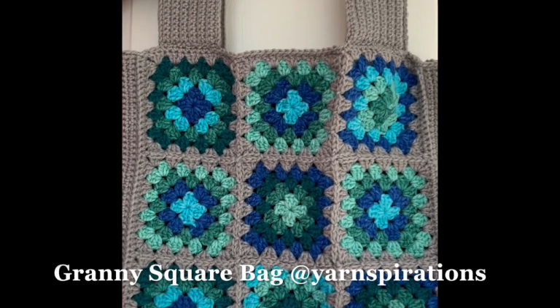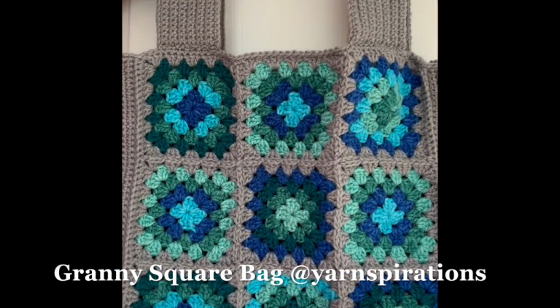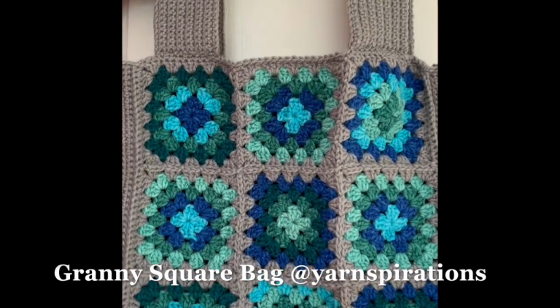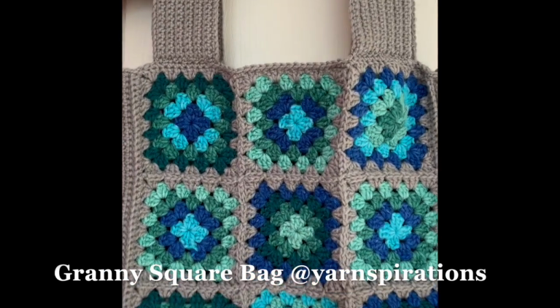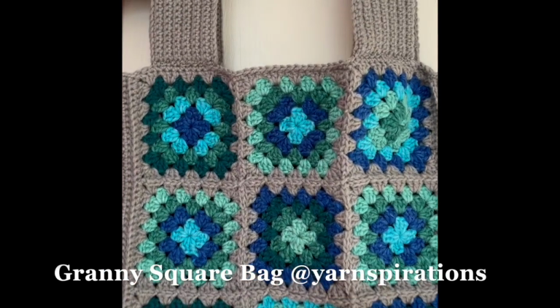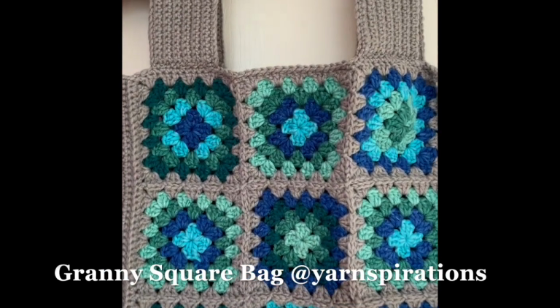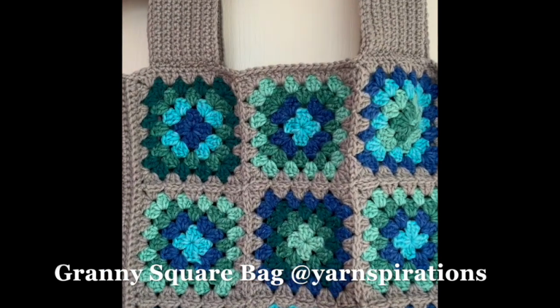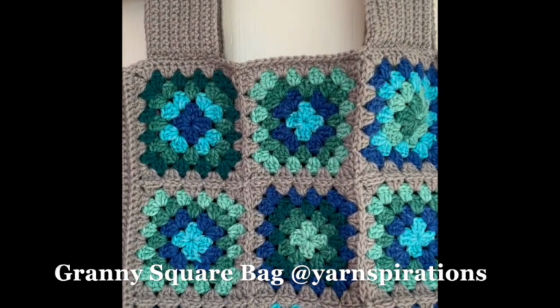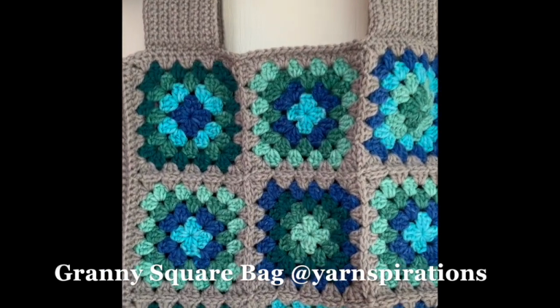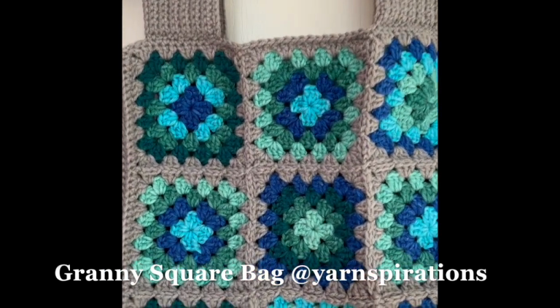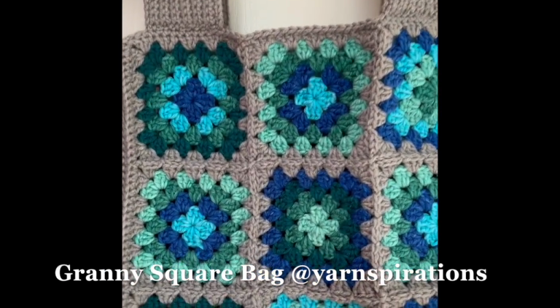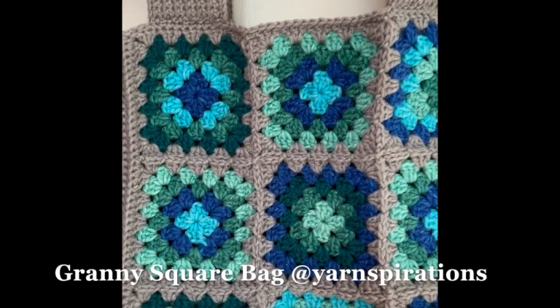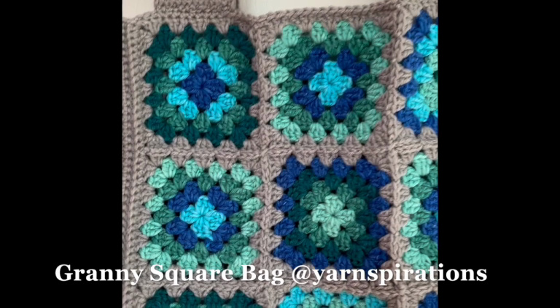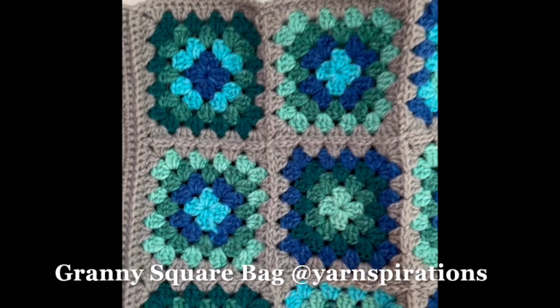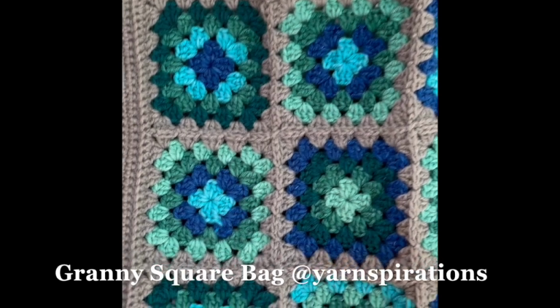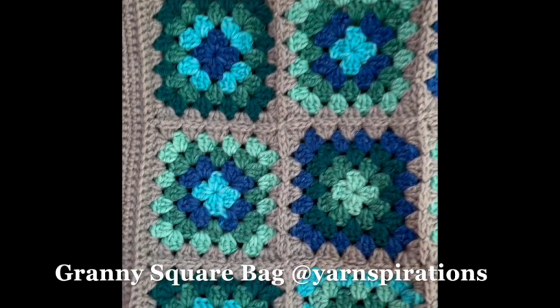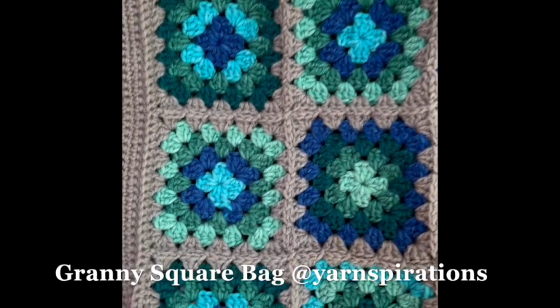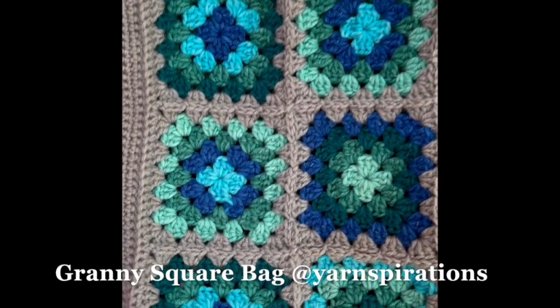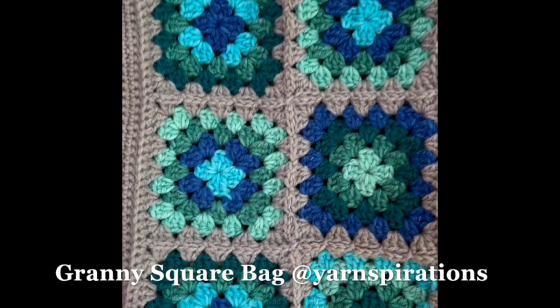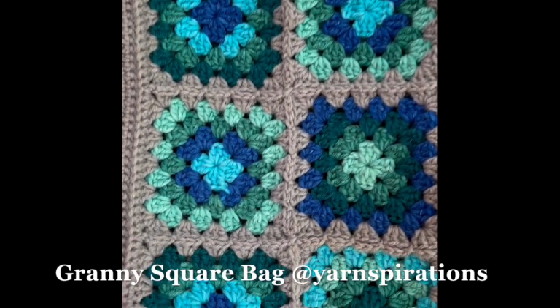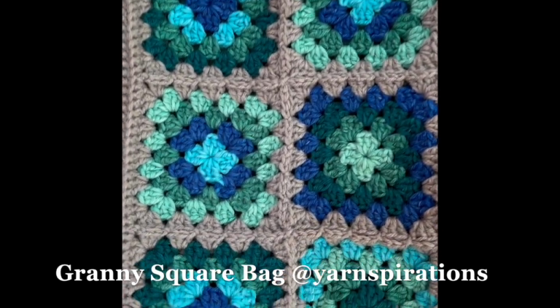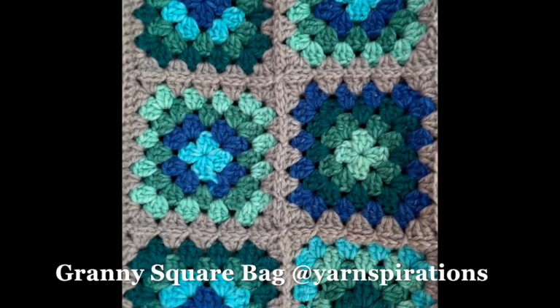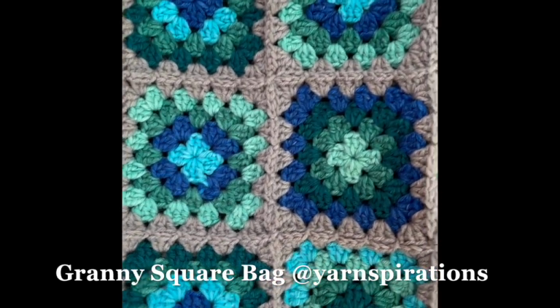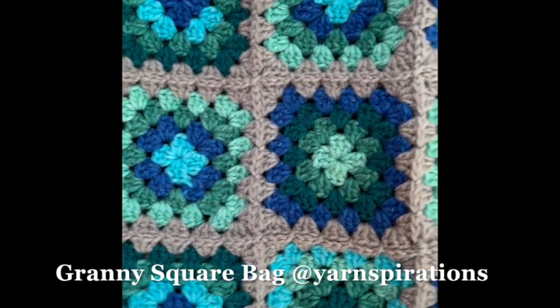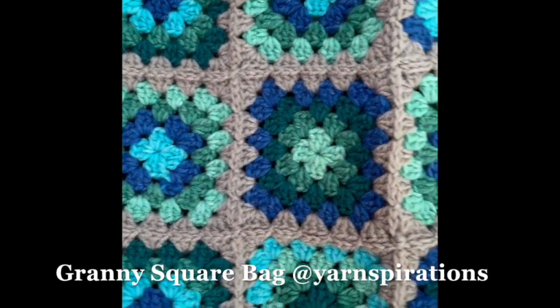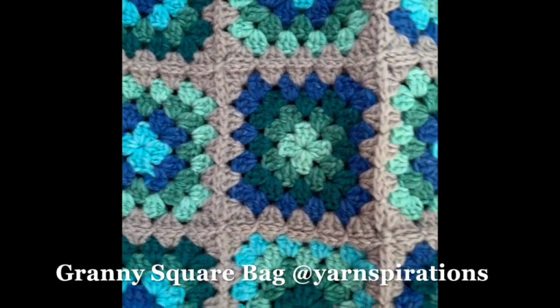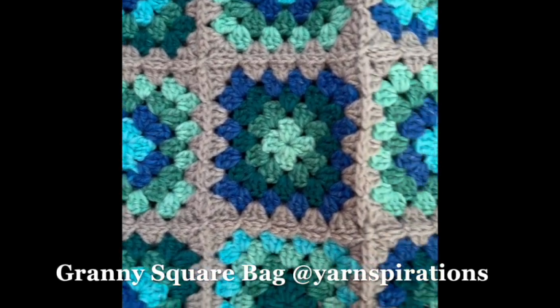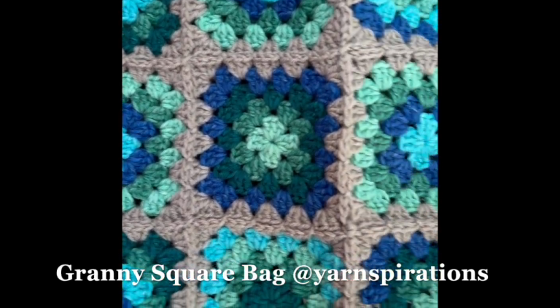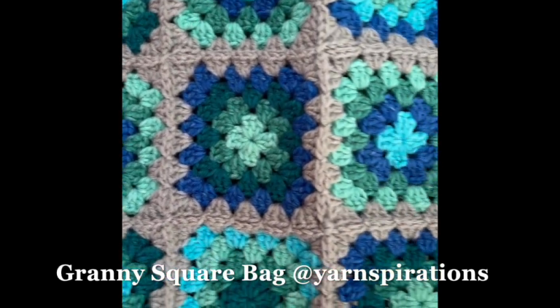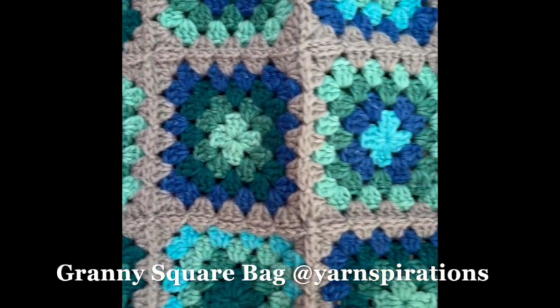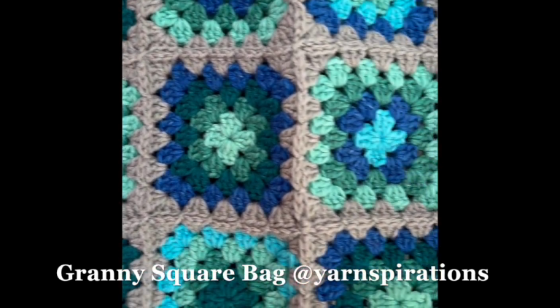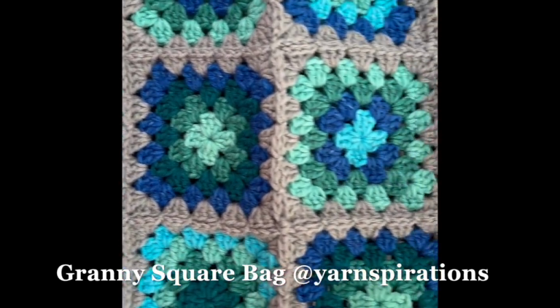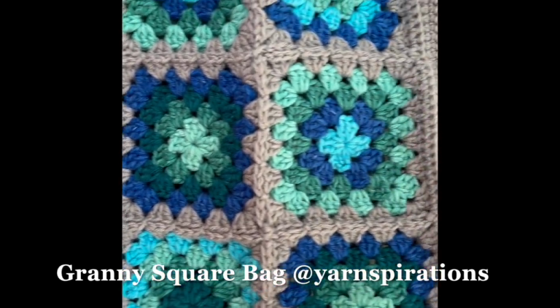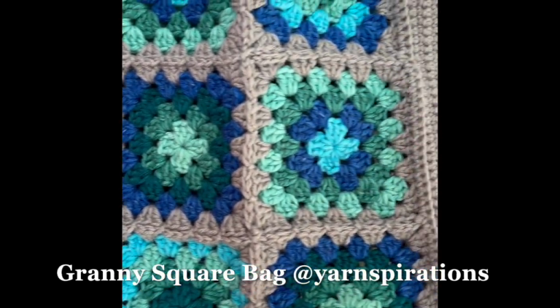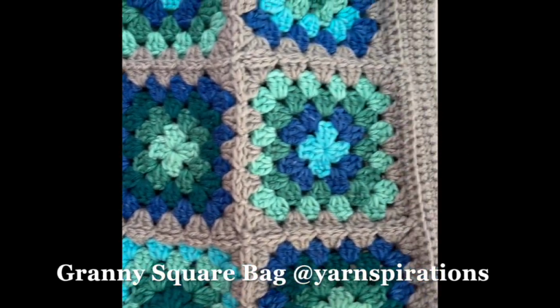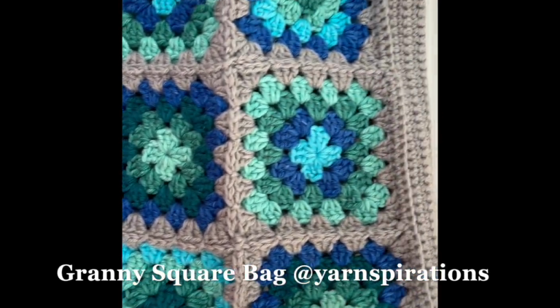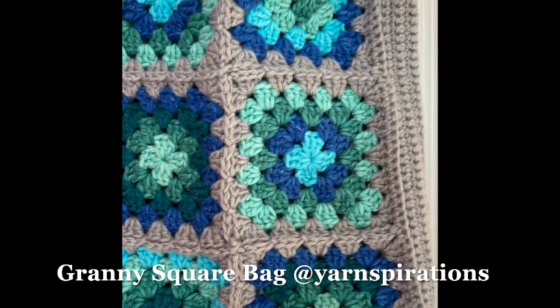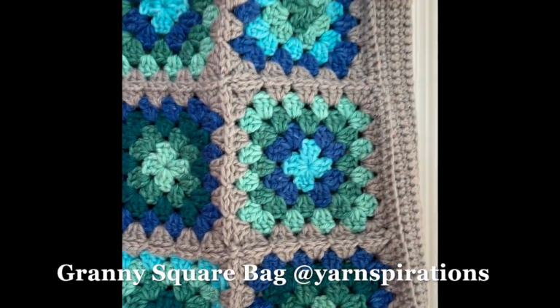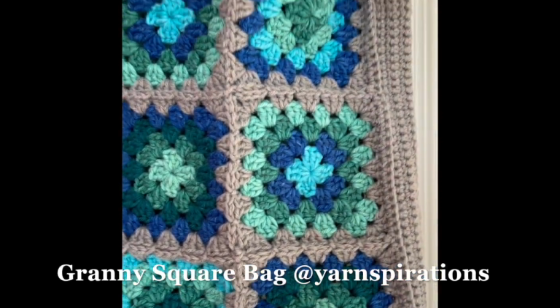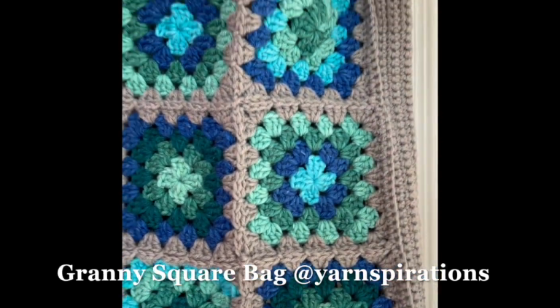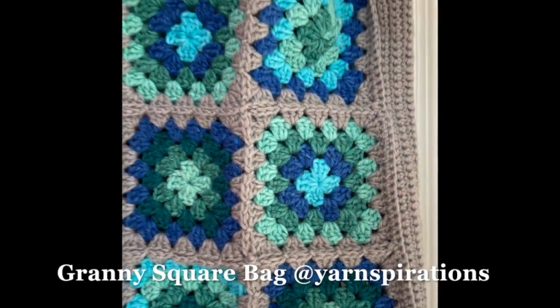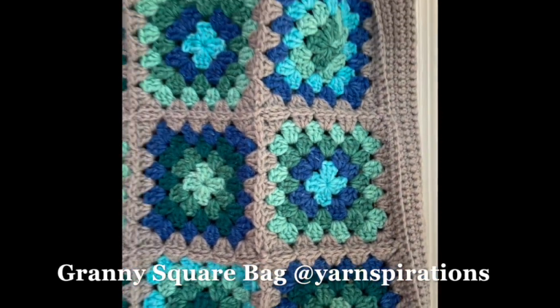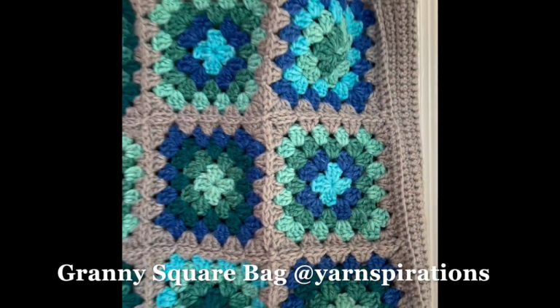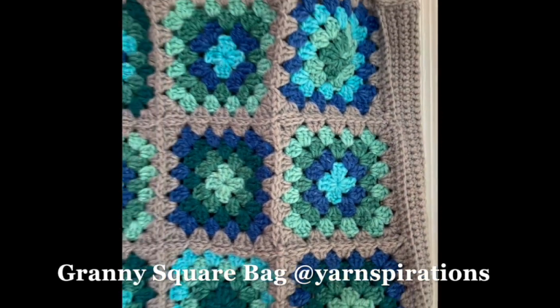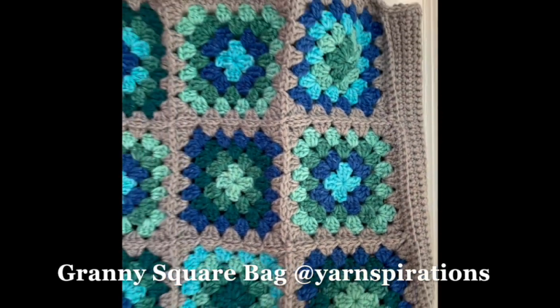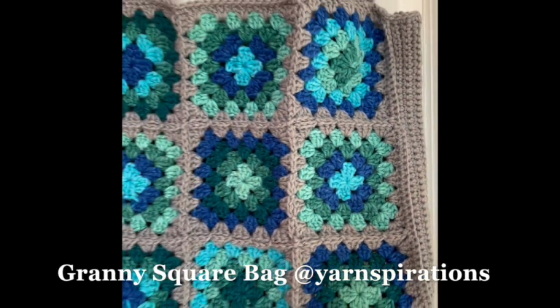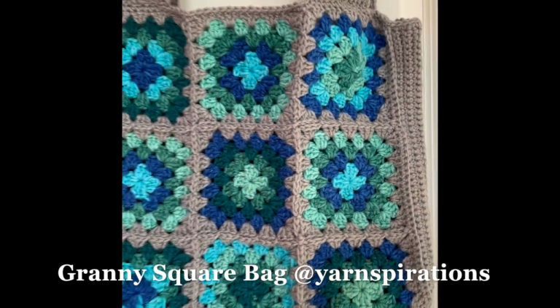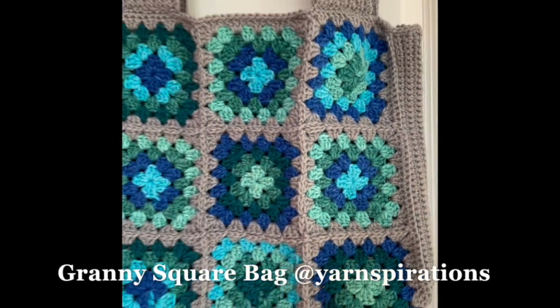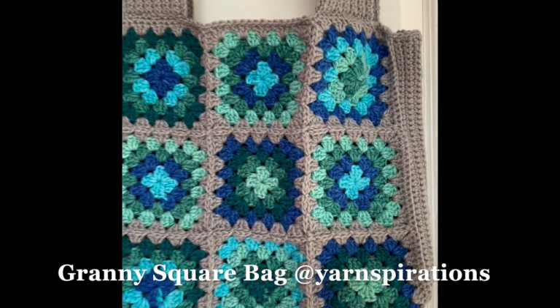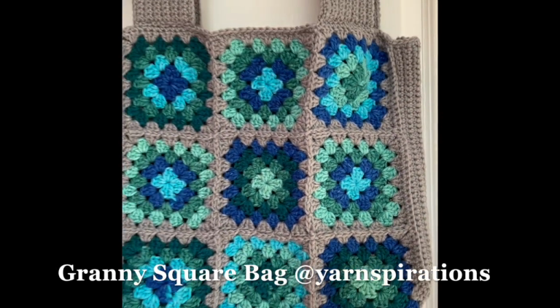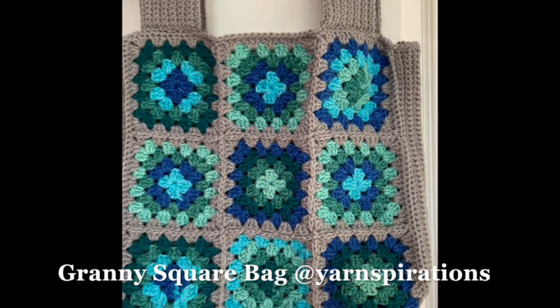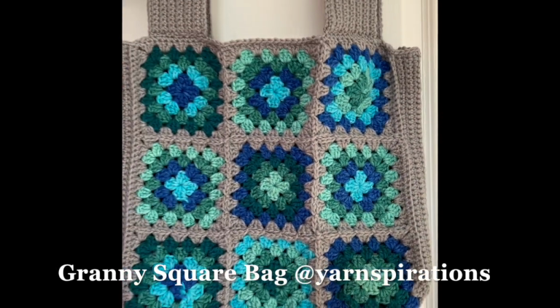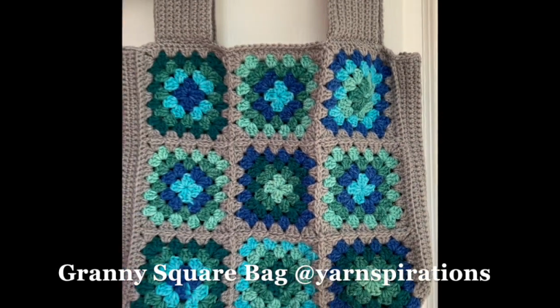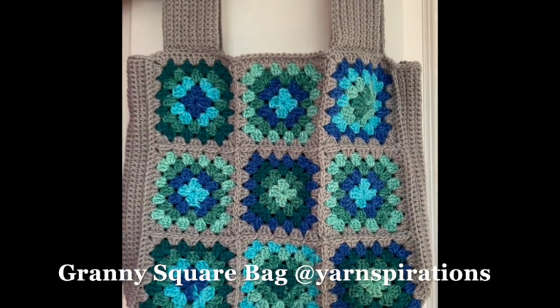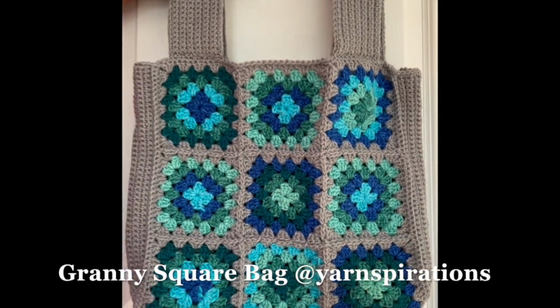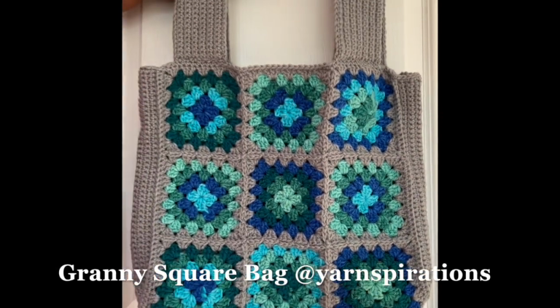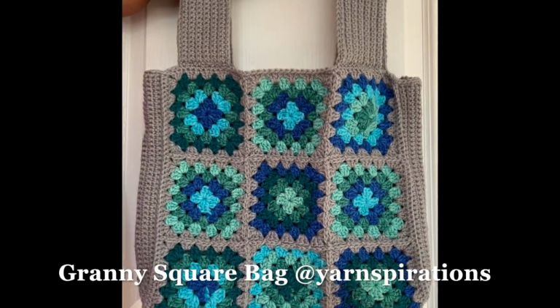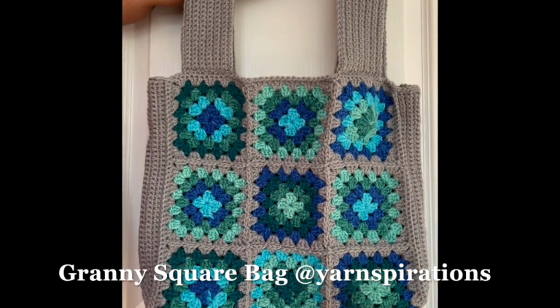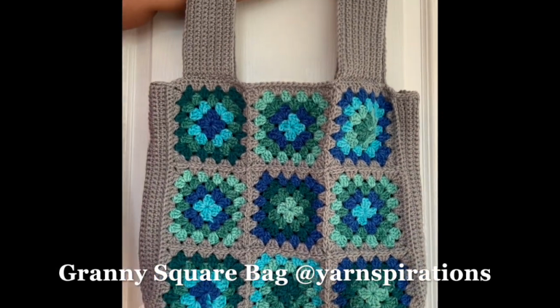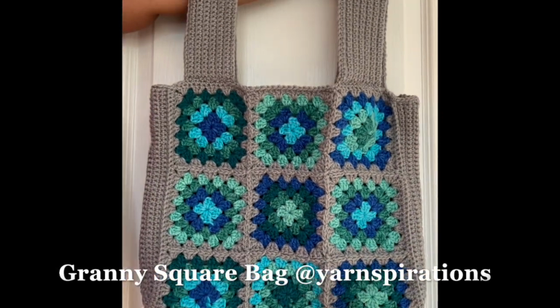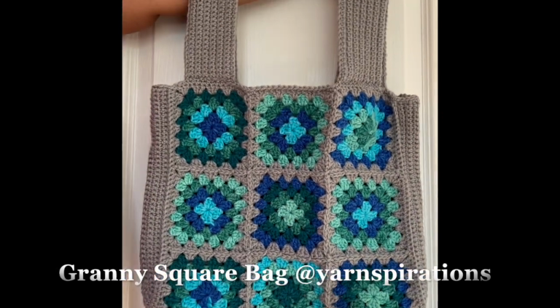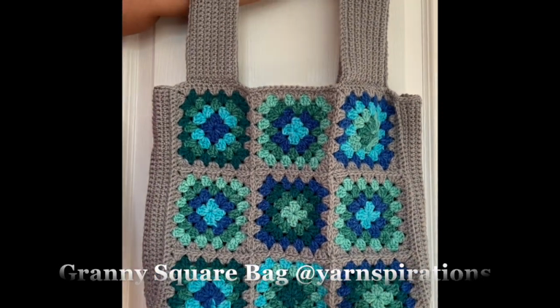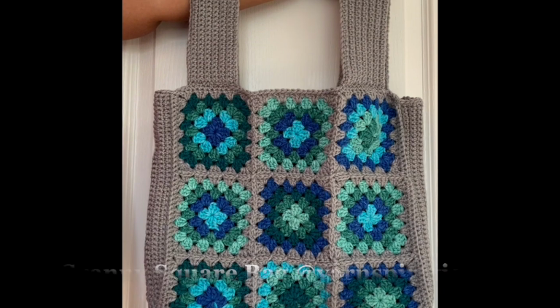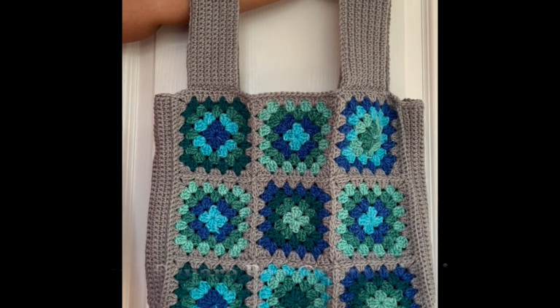This granny square bag is a pattern from Yarn Inspirations. Hope you are all having a good day!